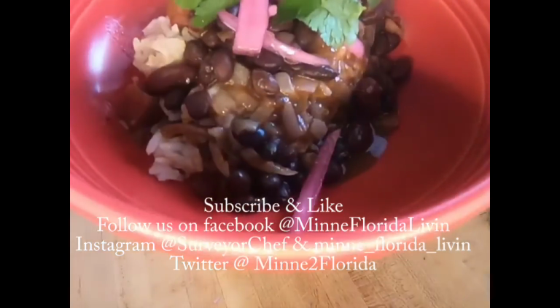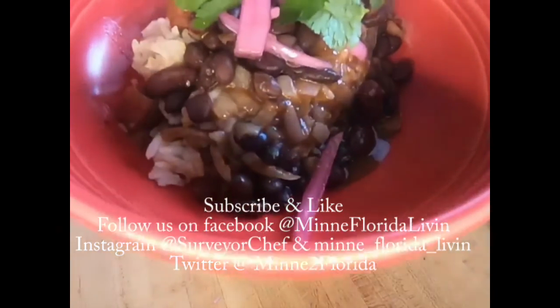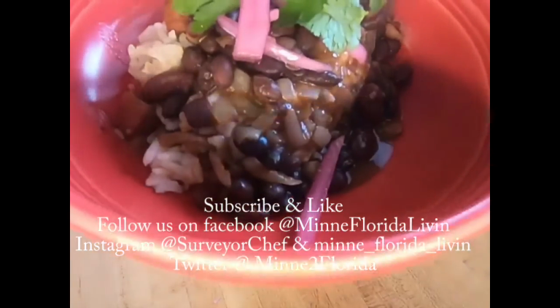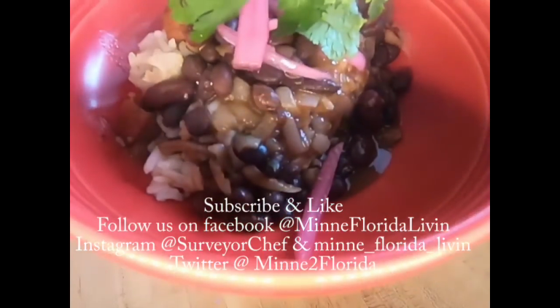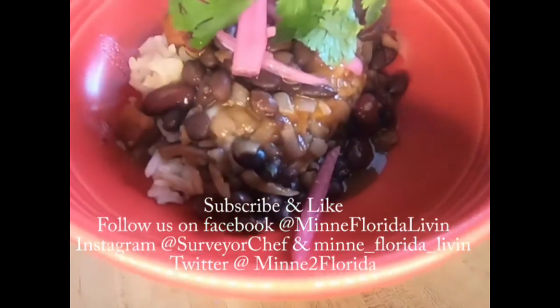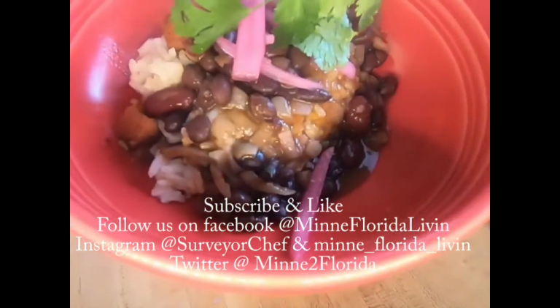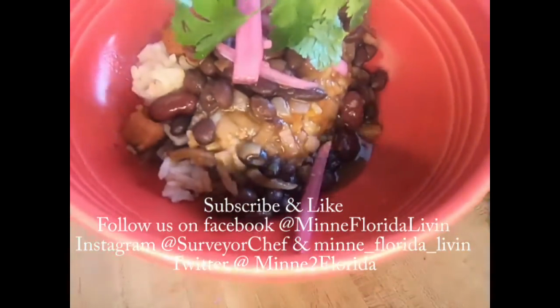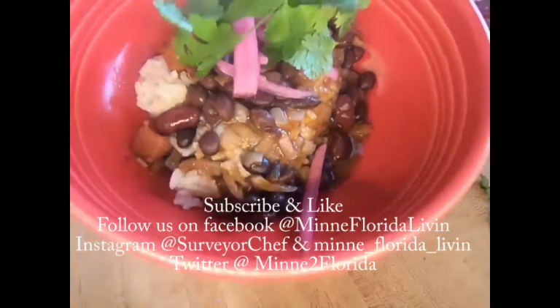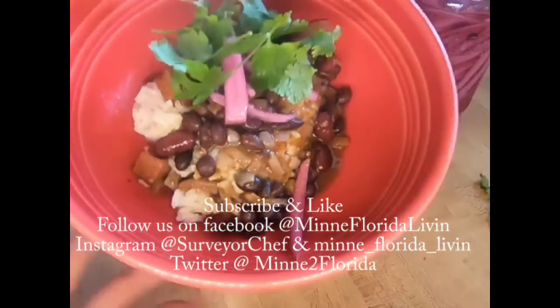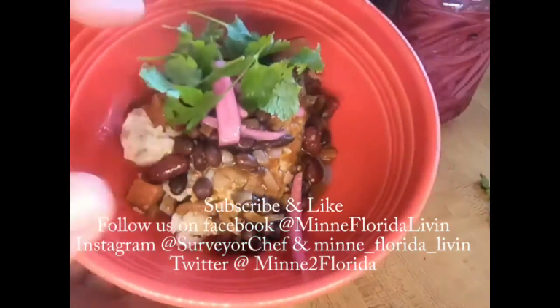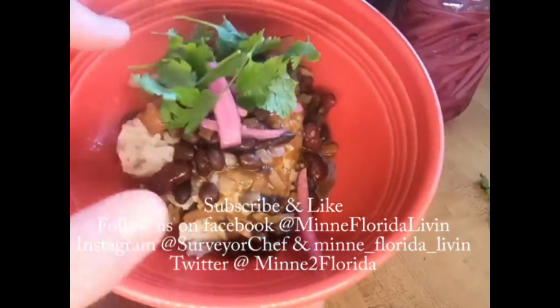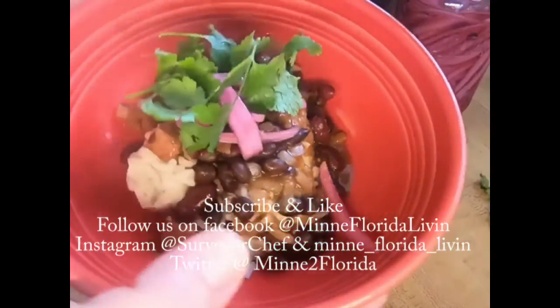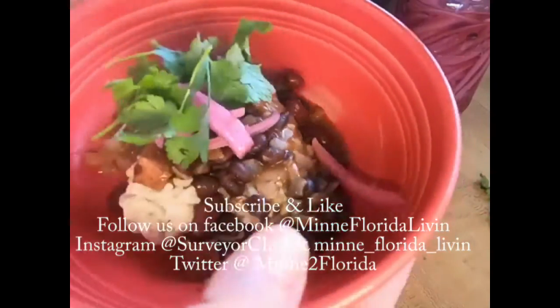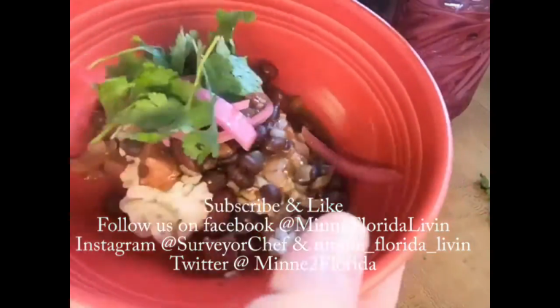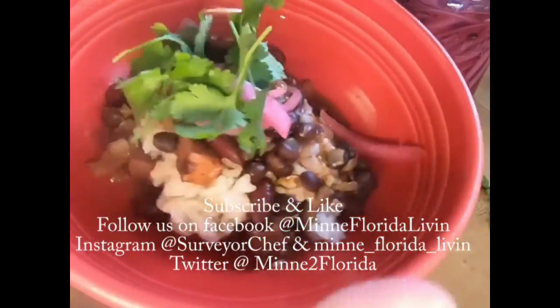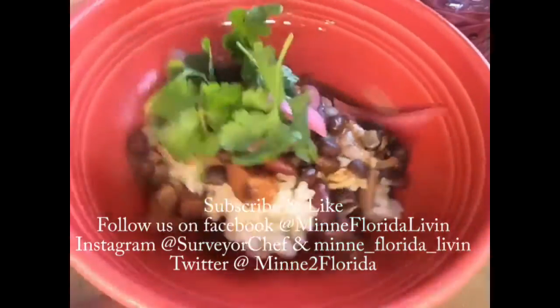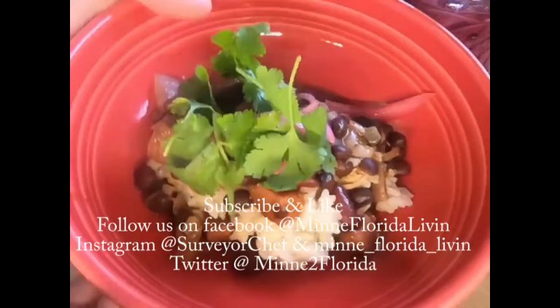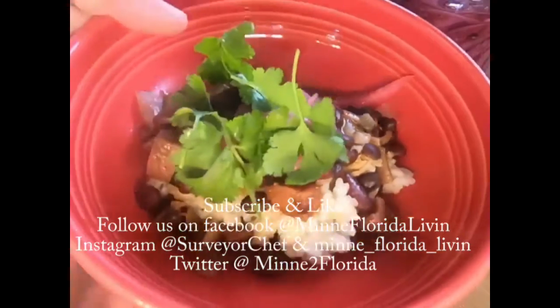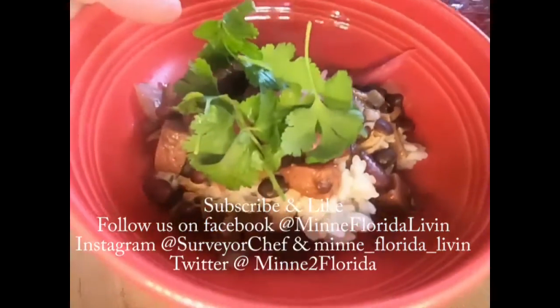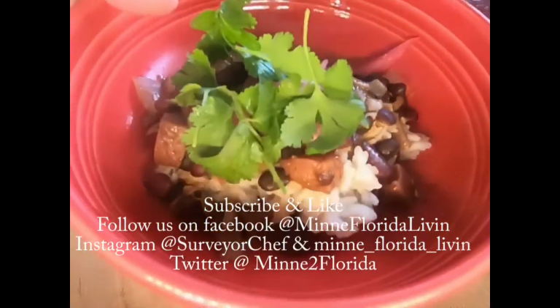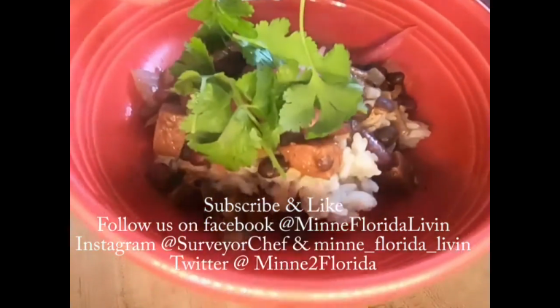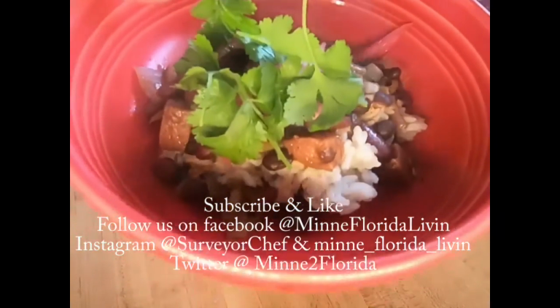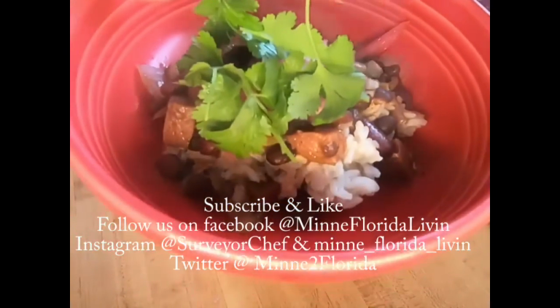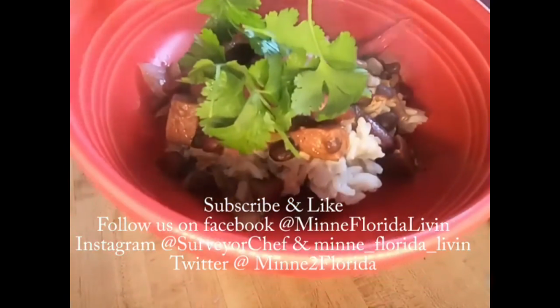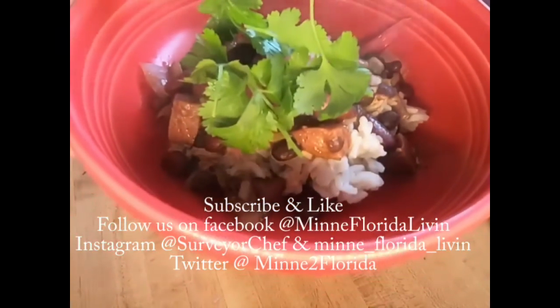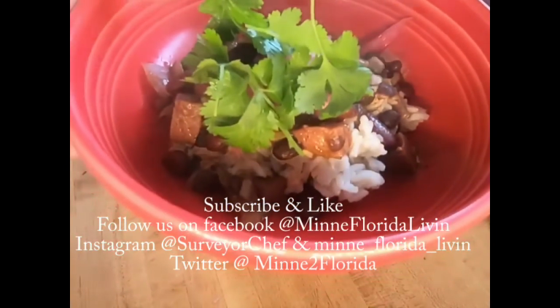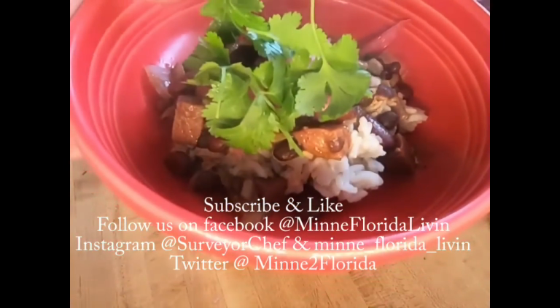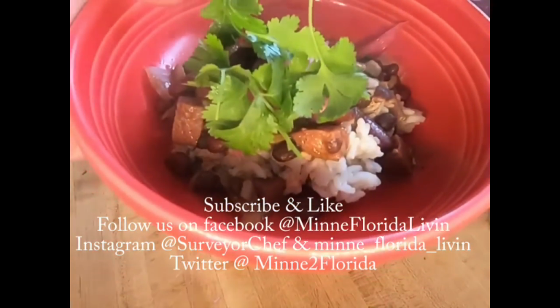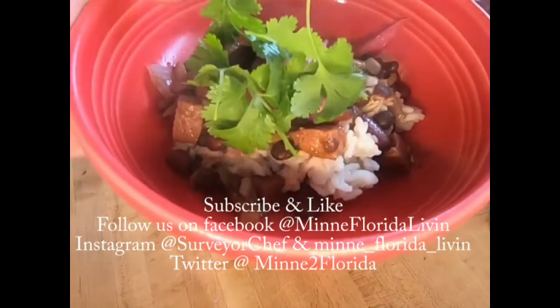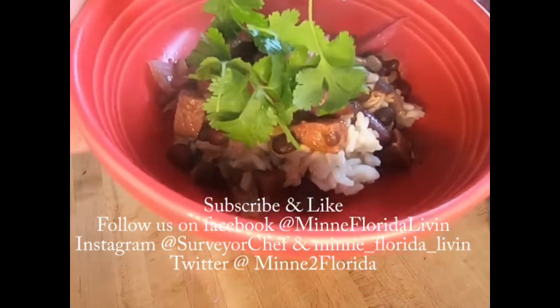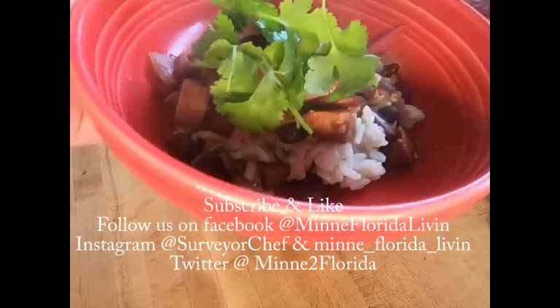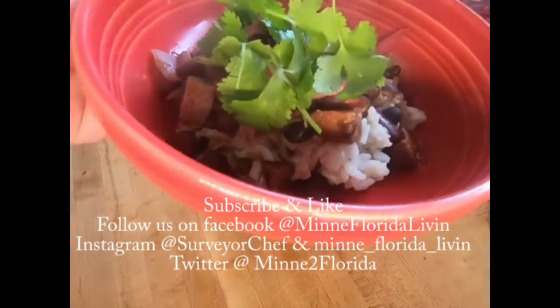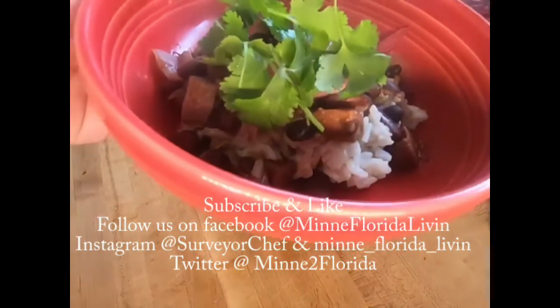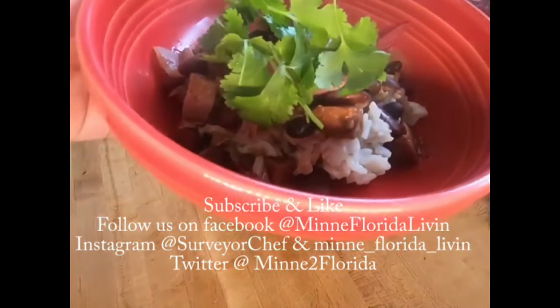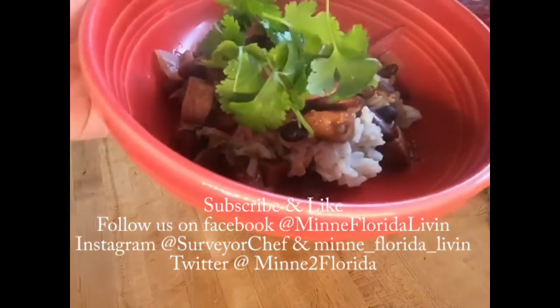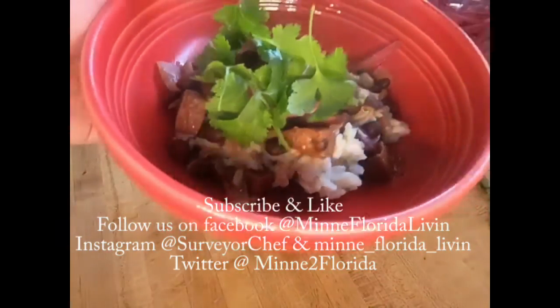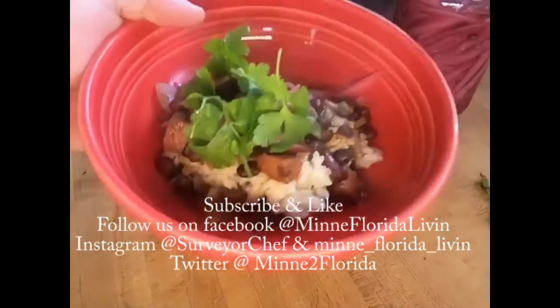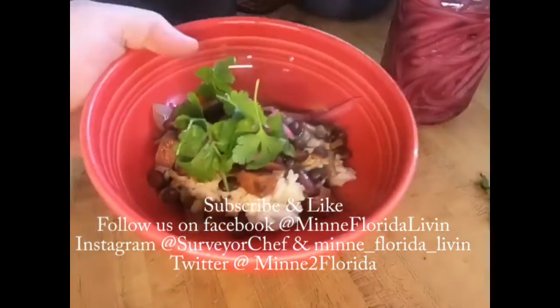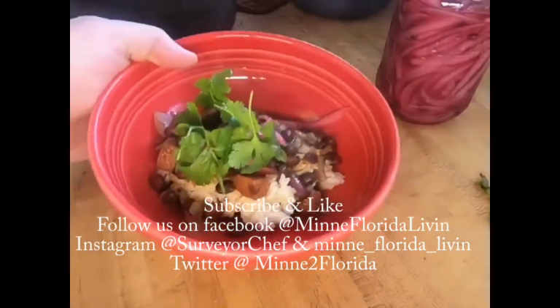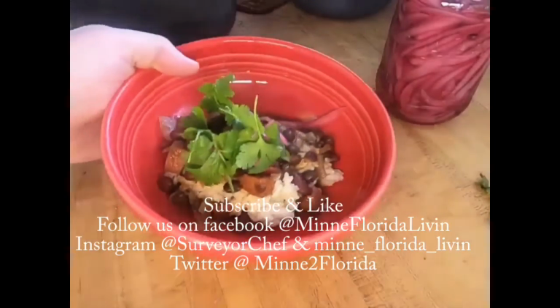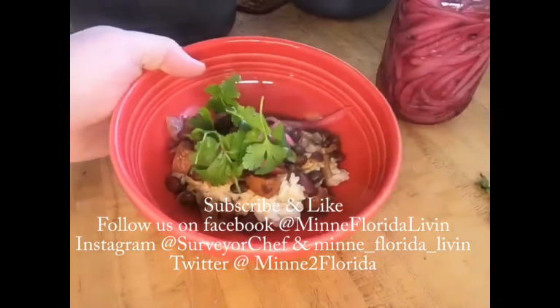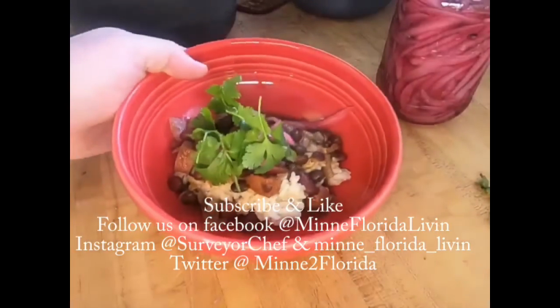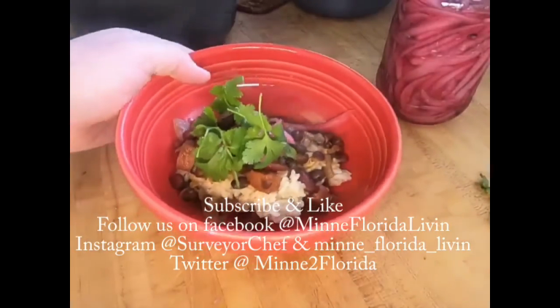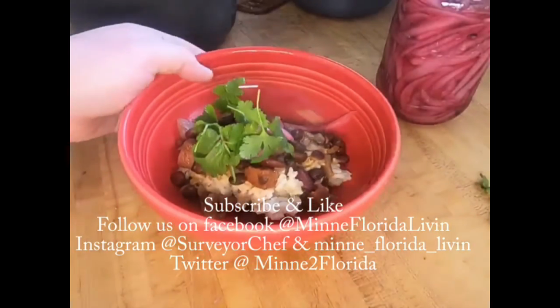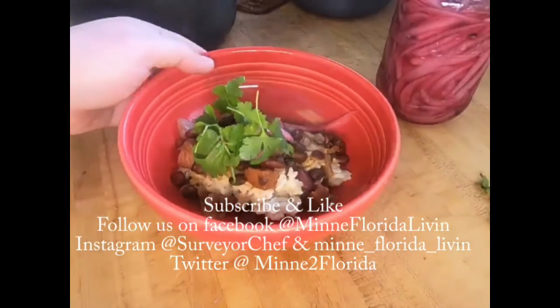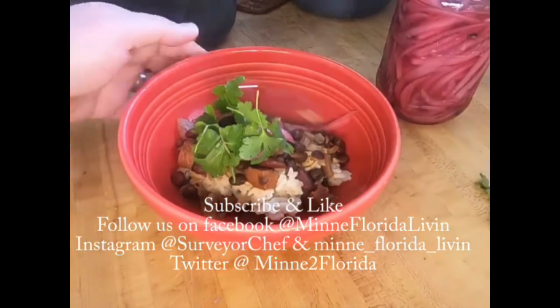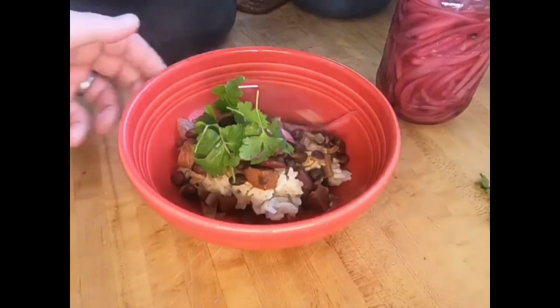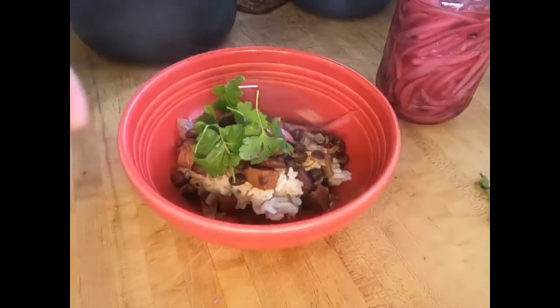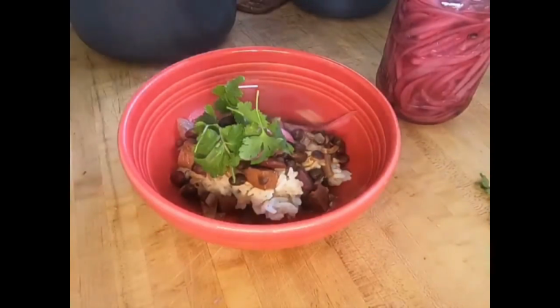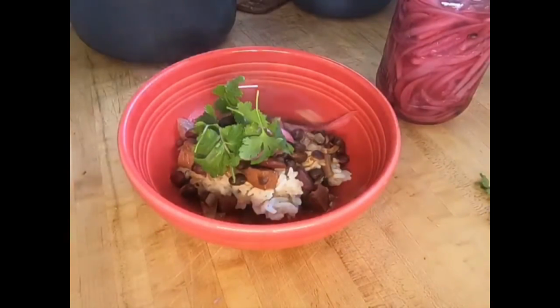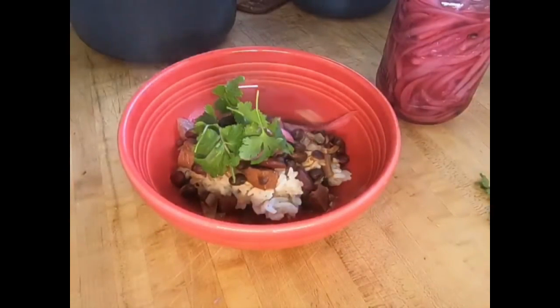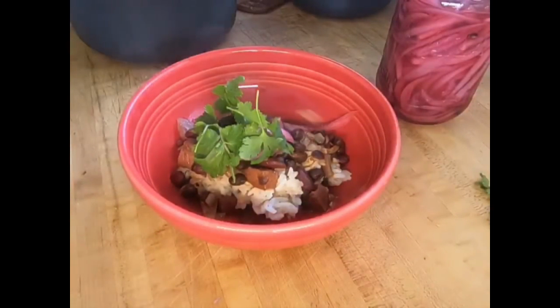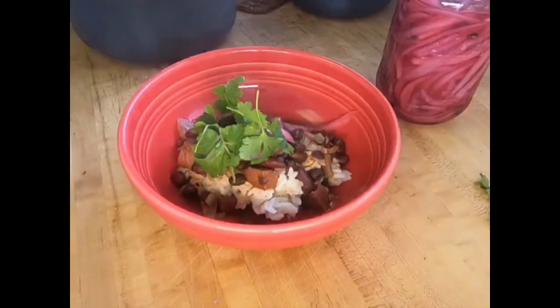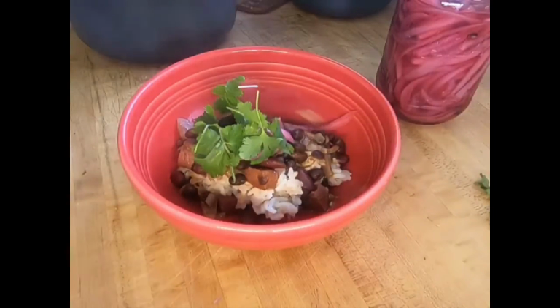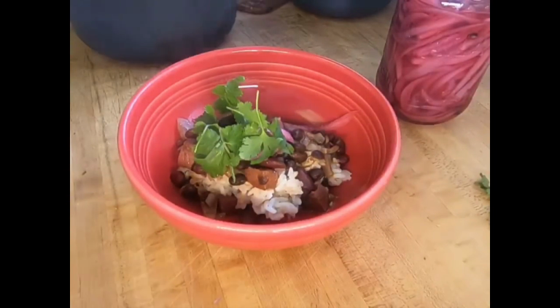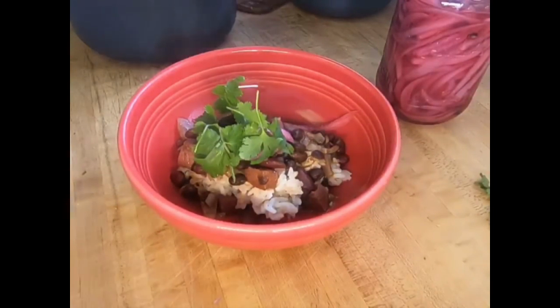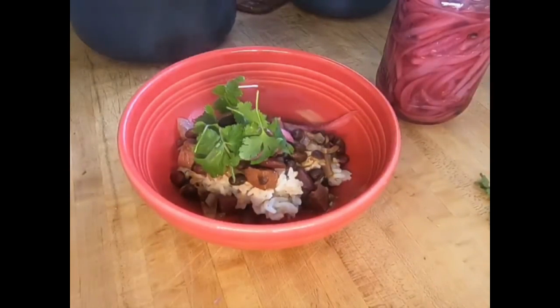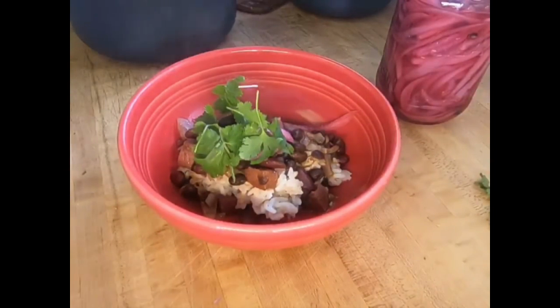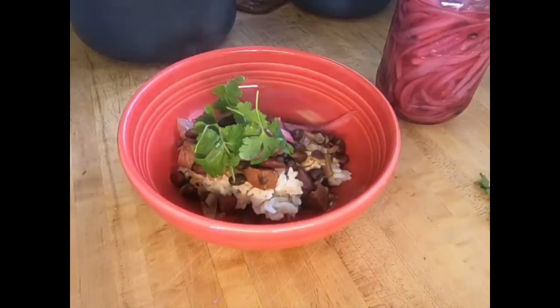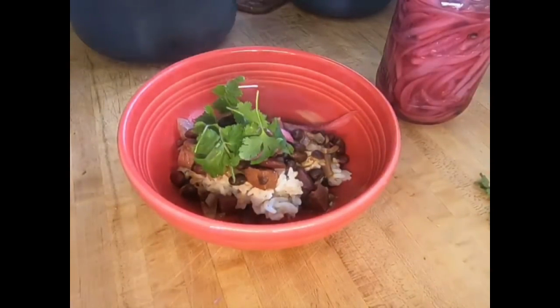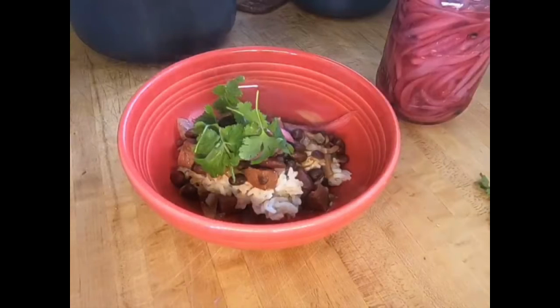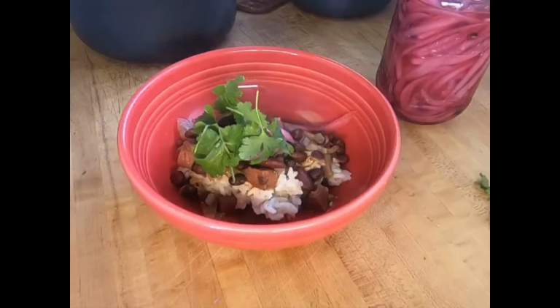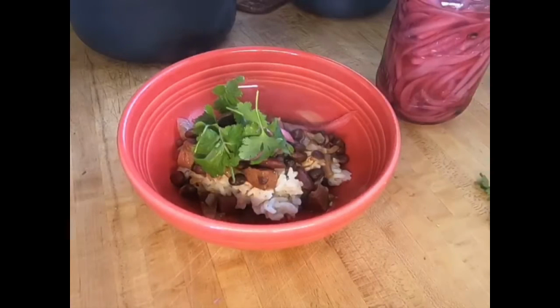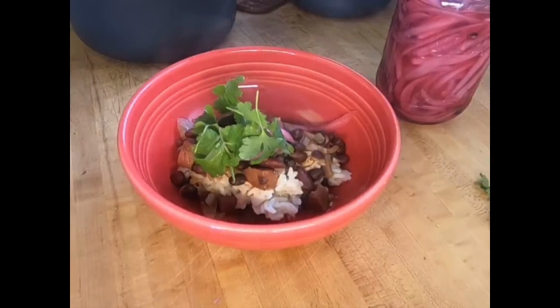Man, look at that — if that doesn't make you want to do this, I don't know what will. This is Surveyor Chef from Mid-Florida Living. Thanks for watching.